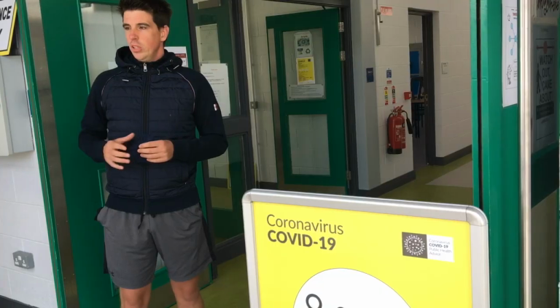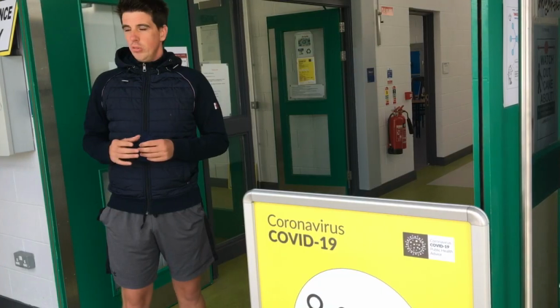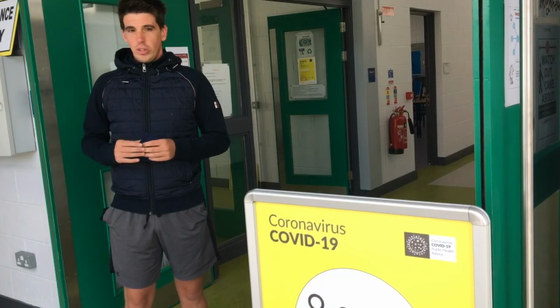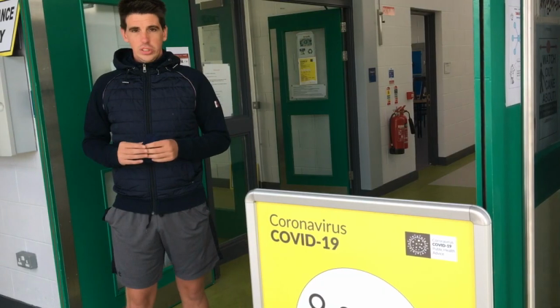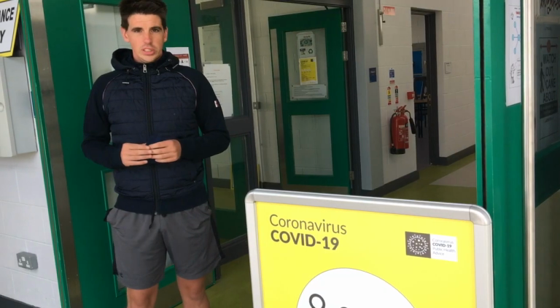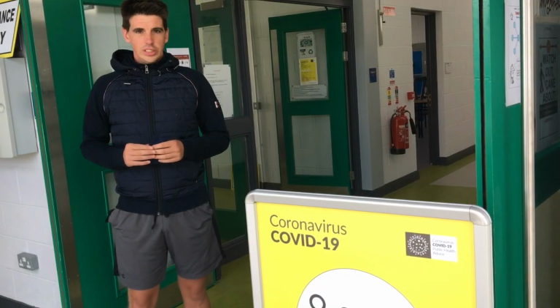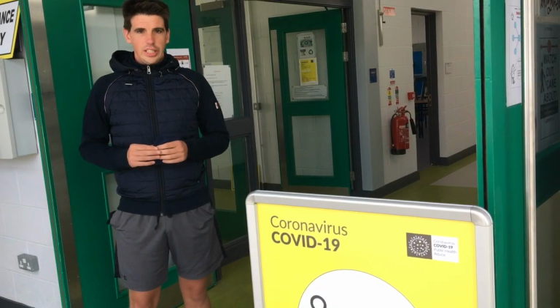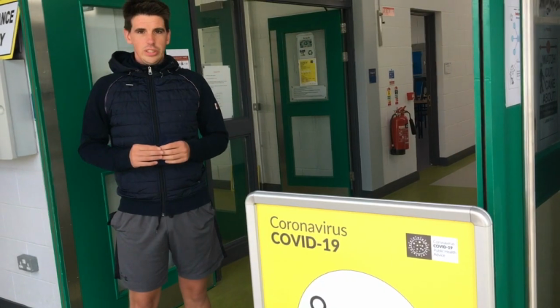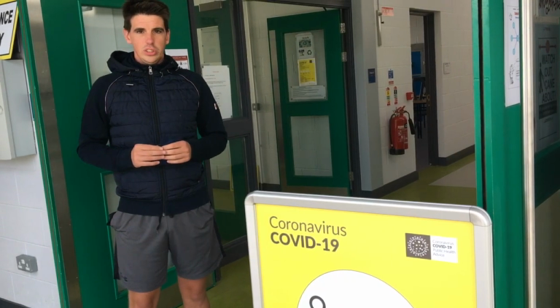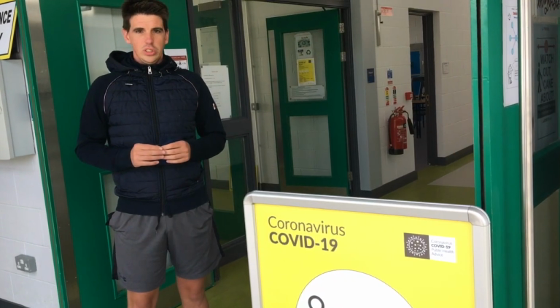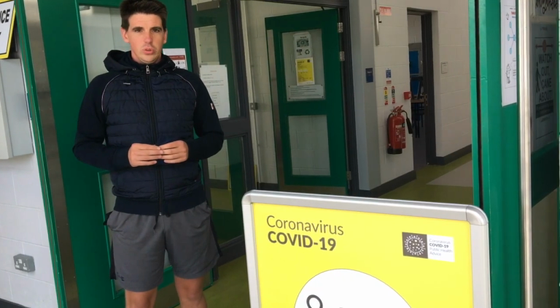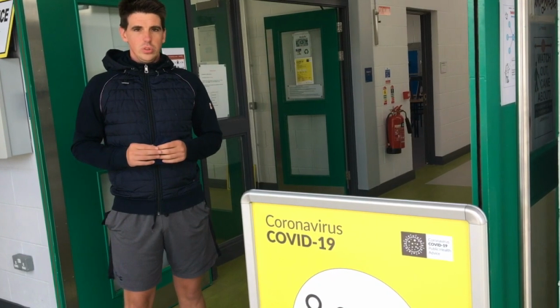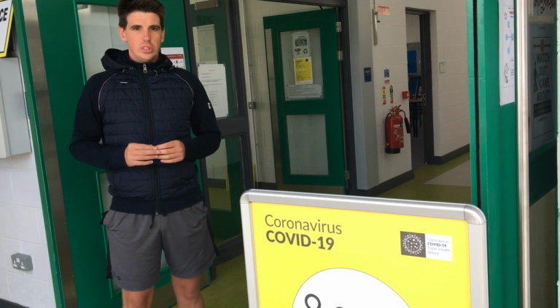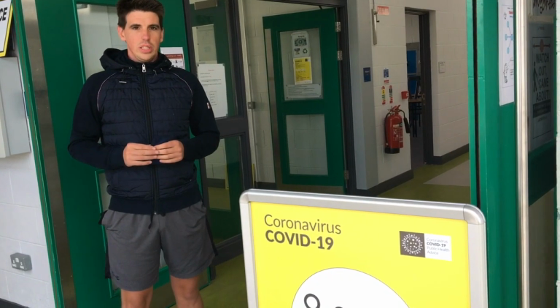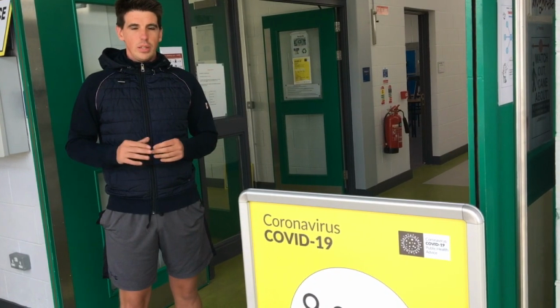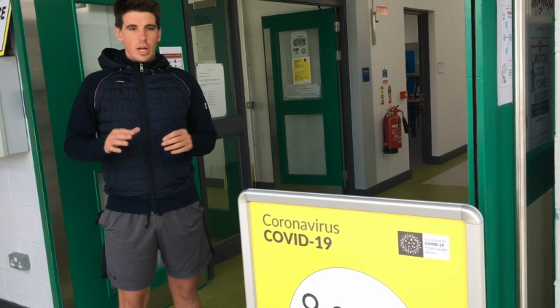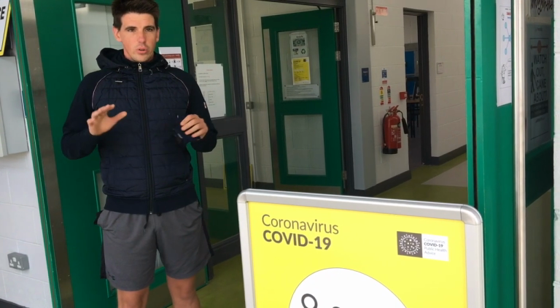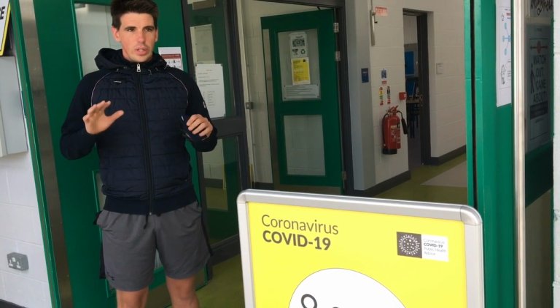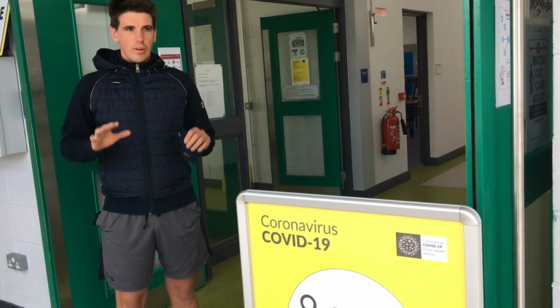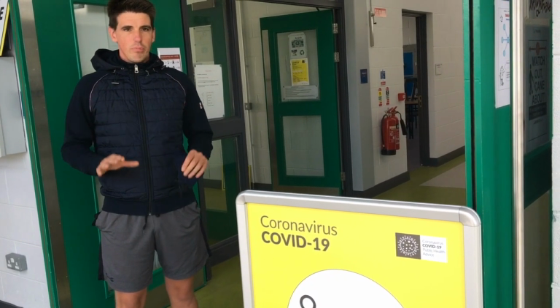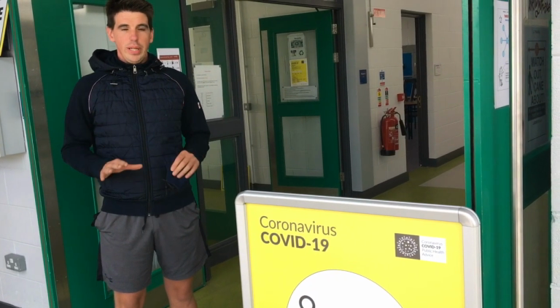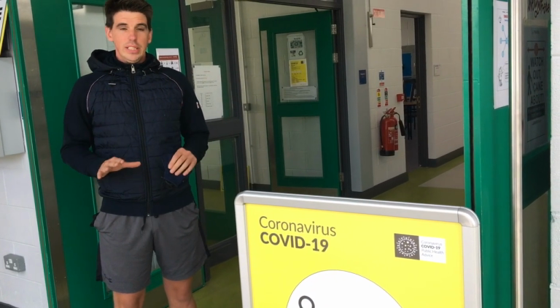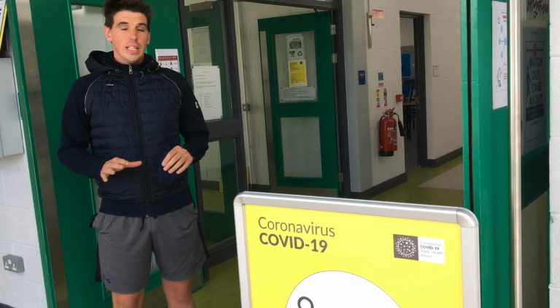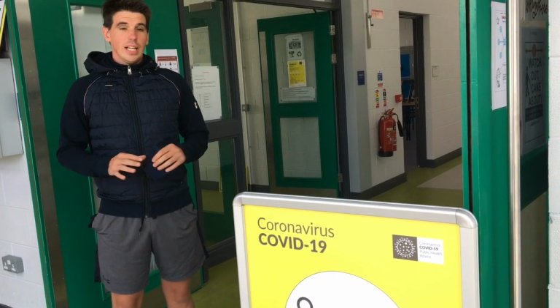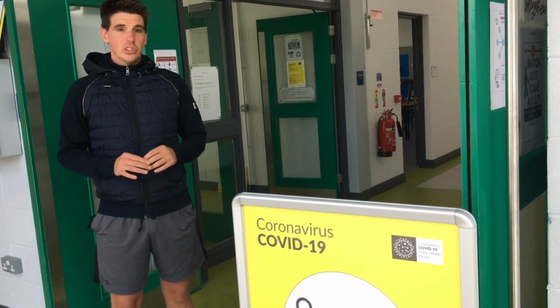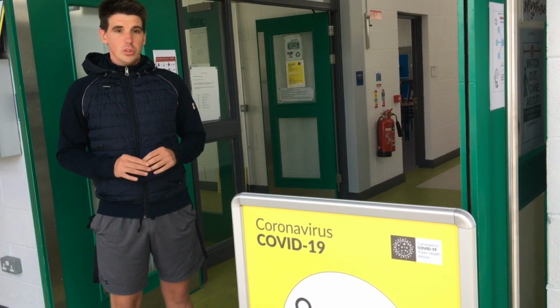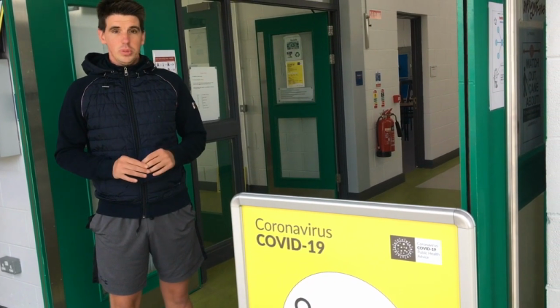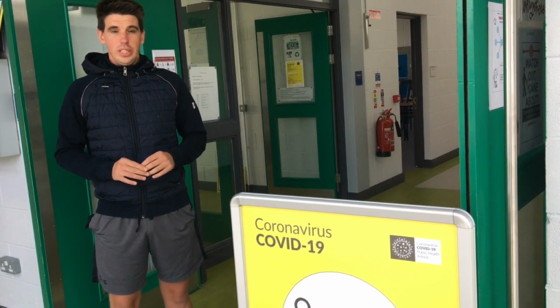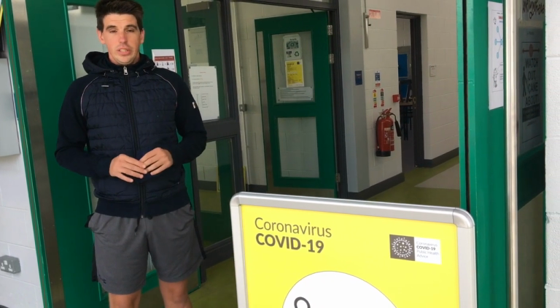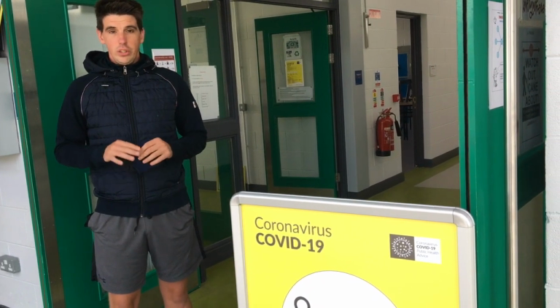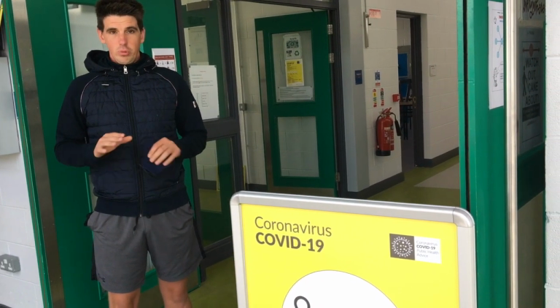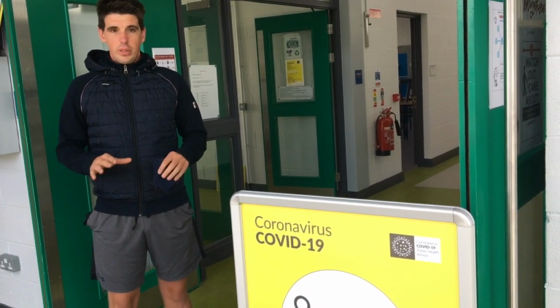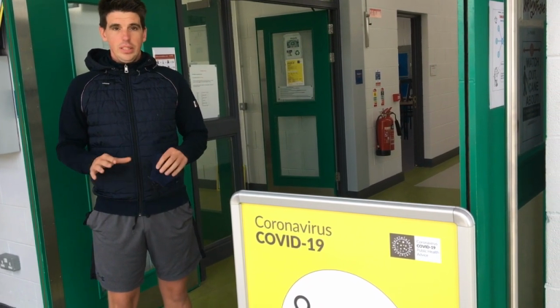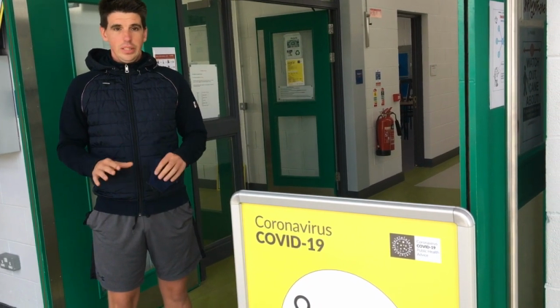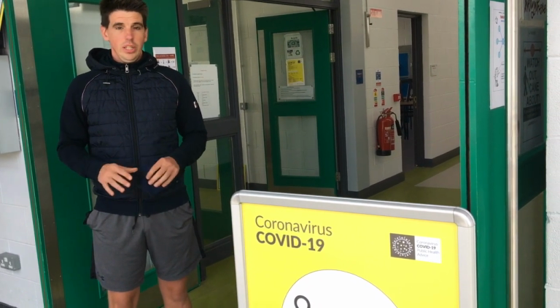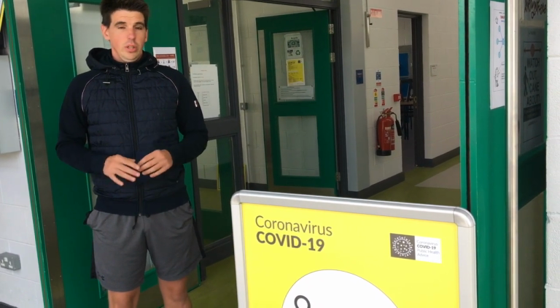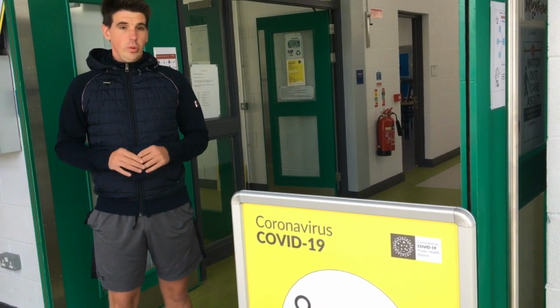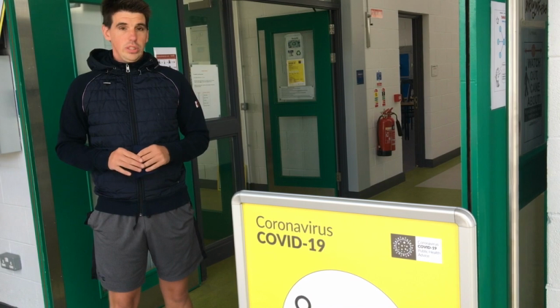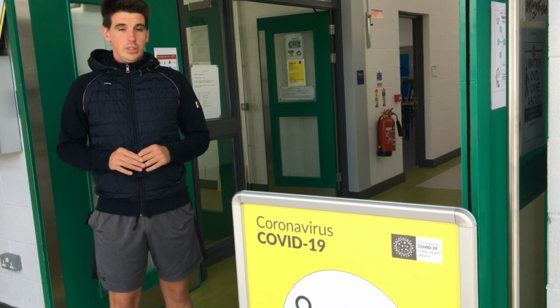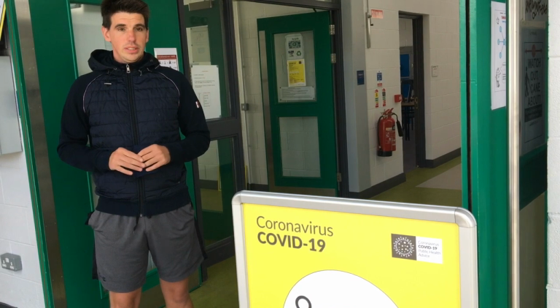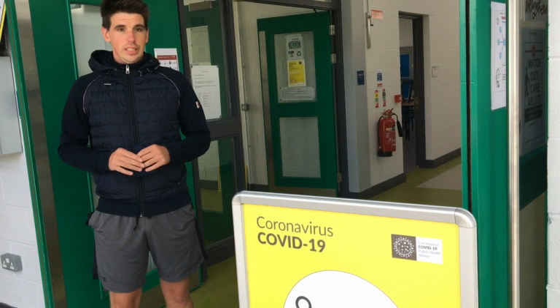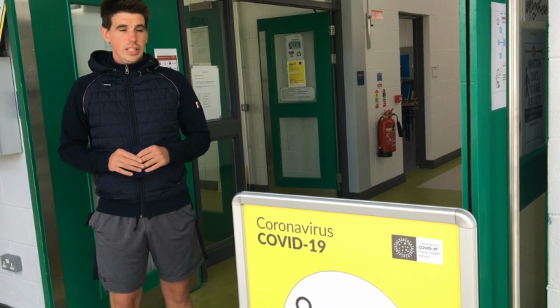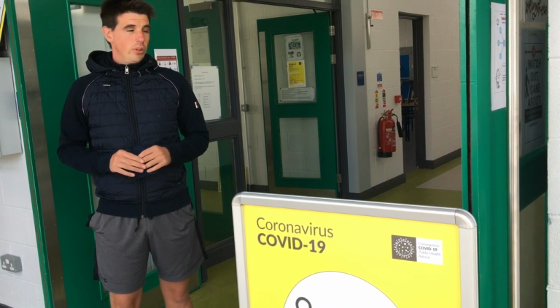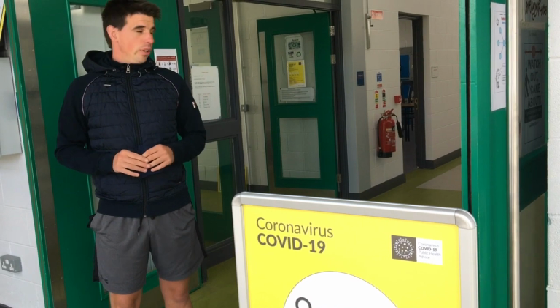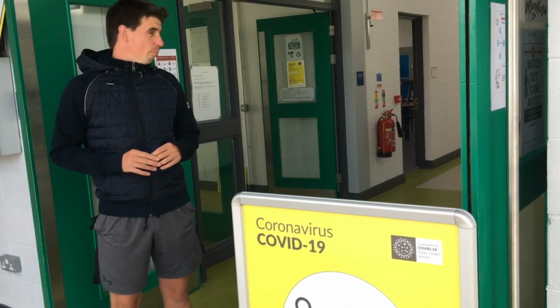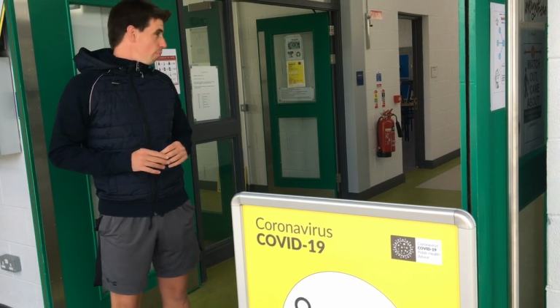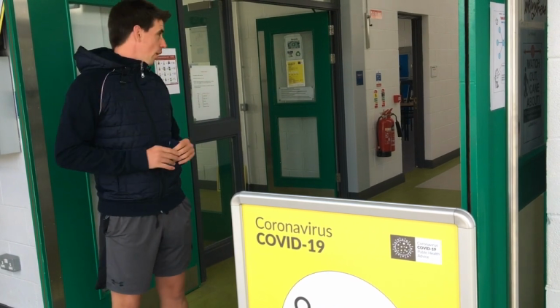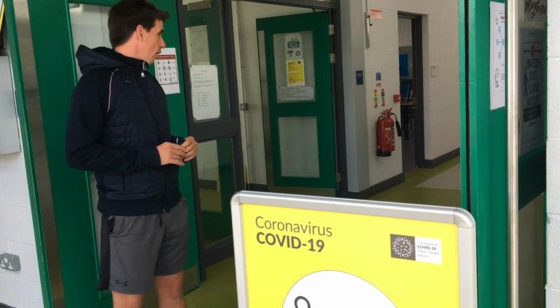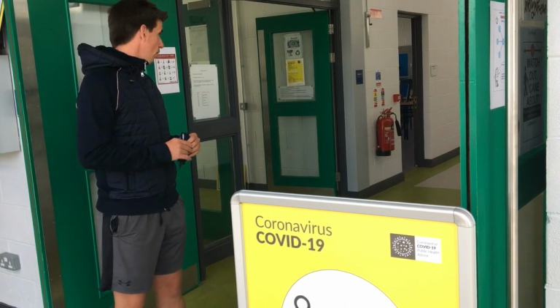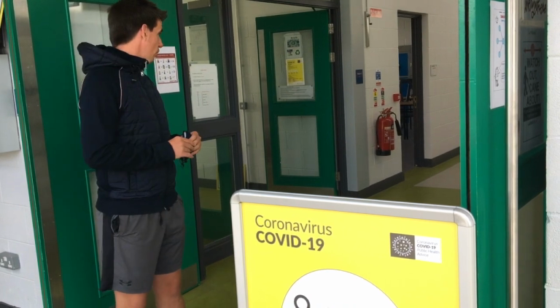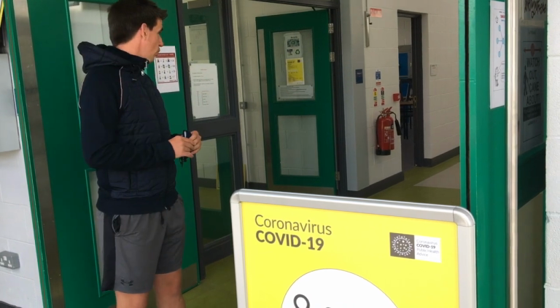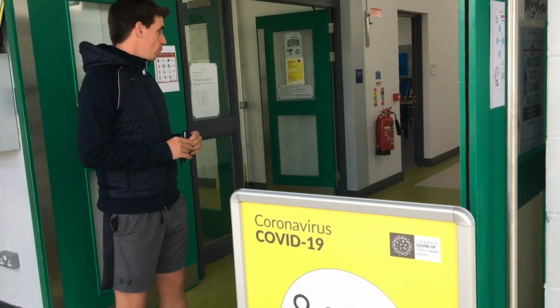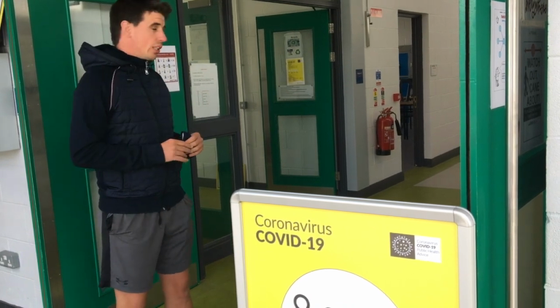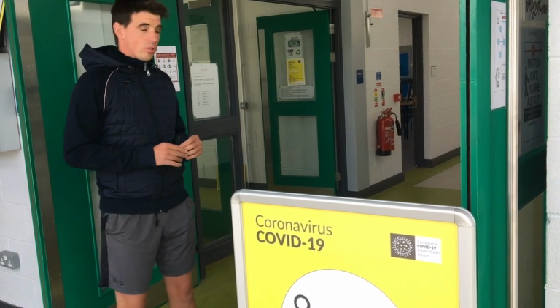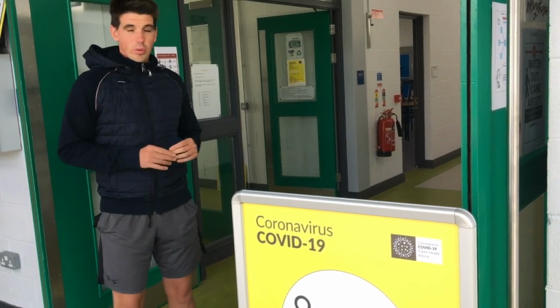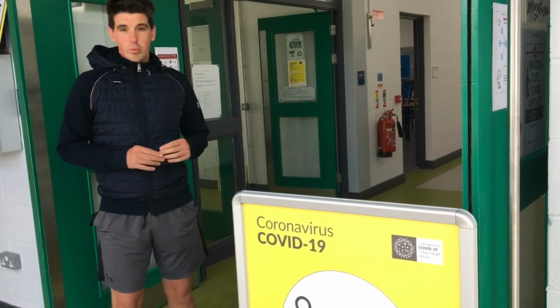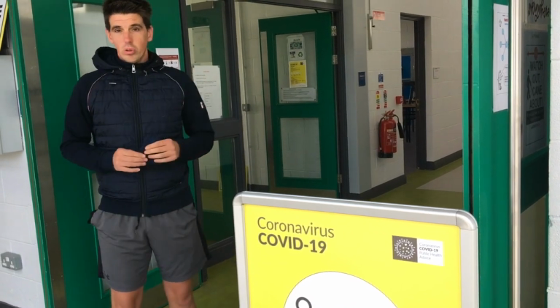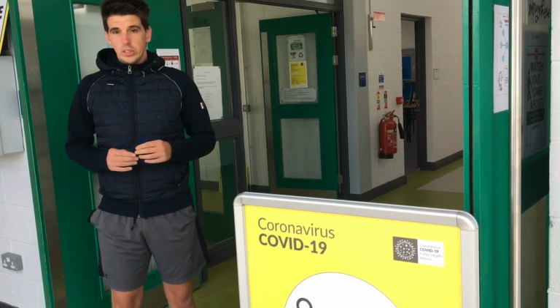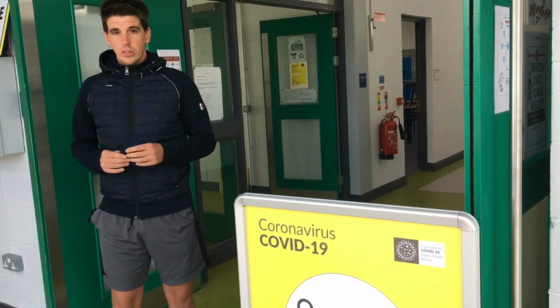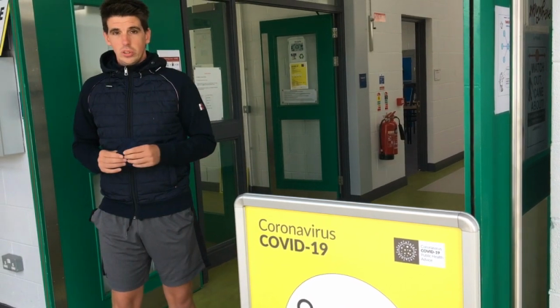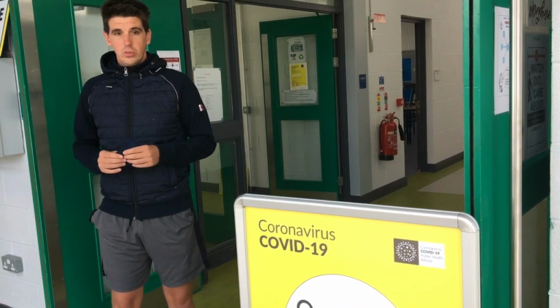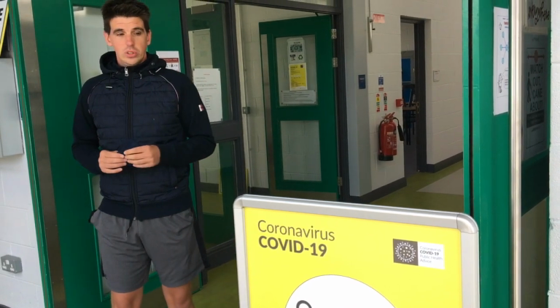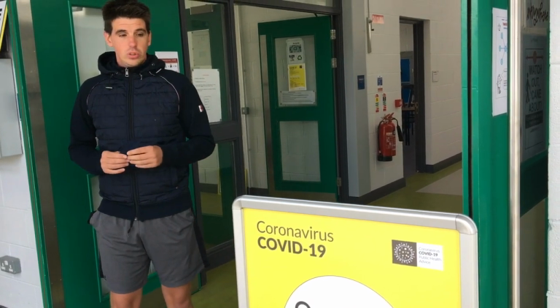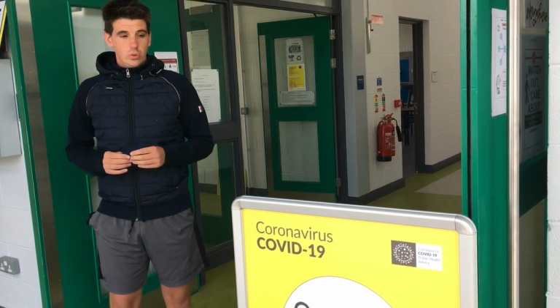First and second year students are going to have base classrooms in the new building, which you'll see in a few minutes when we walk down through the school.